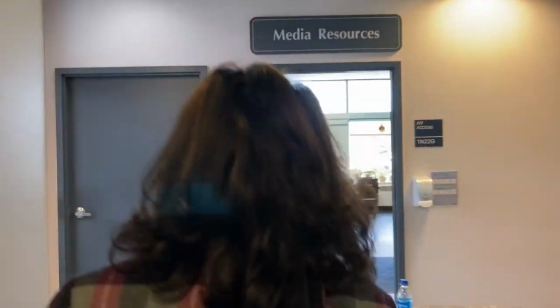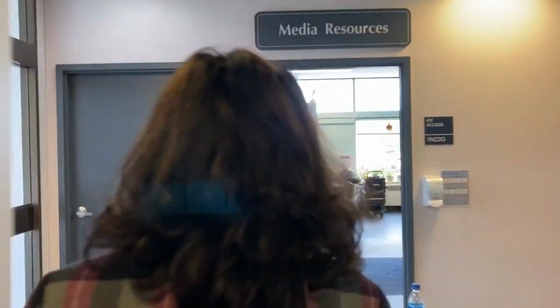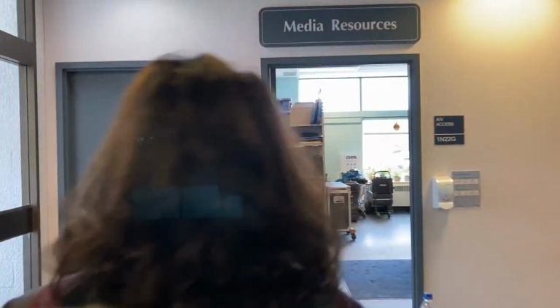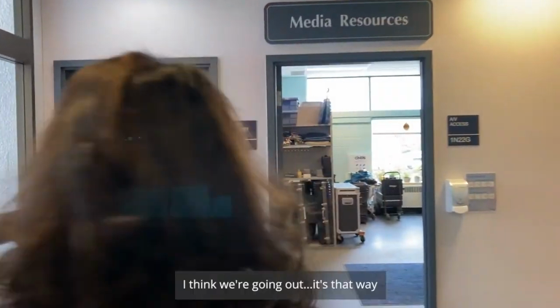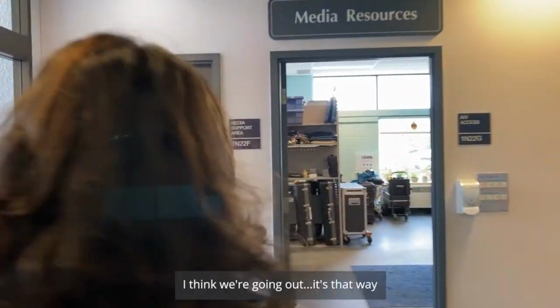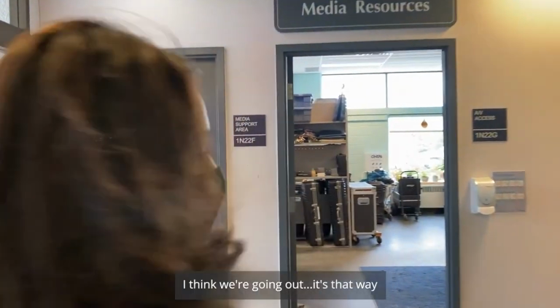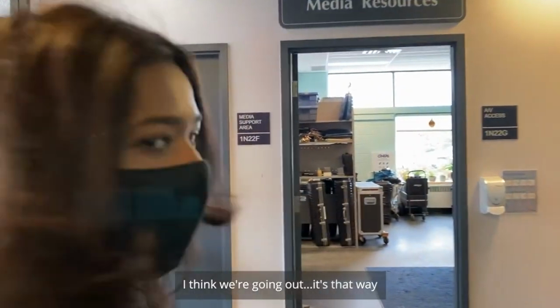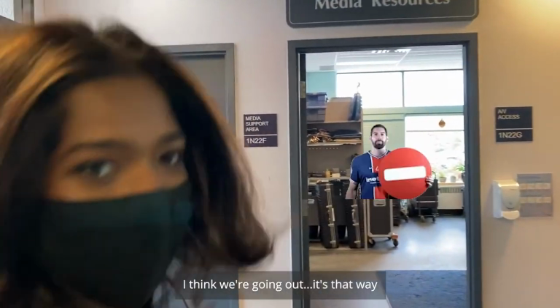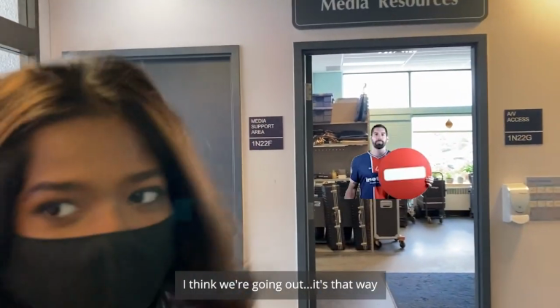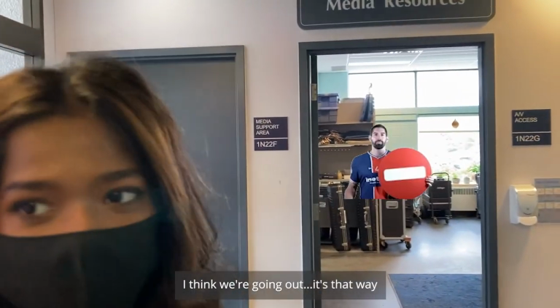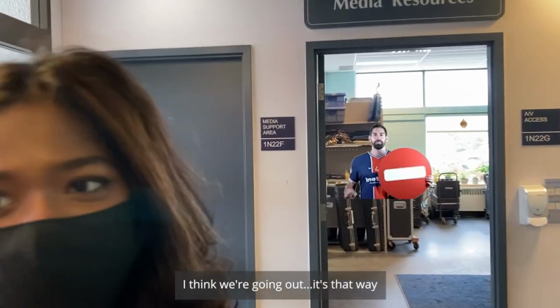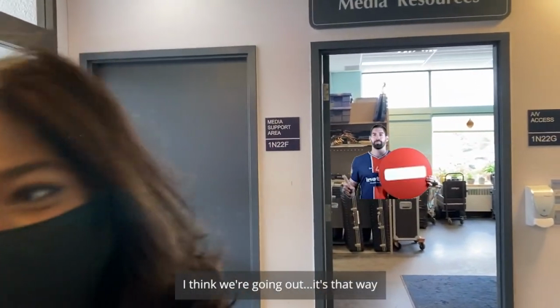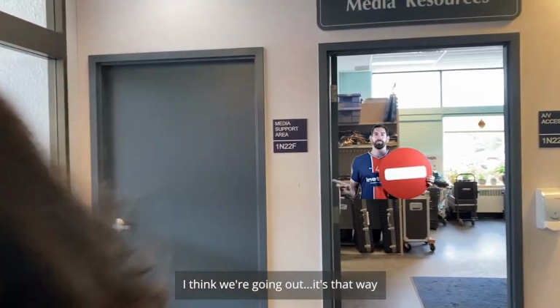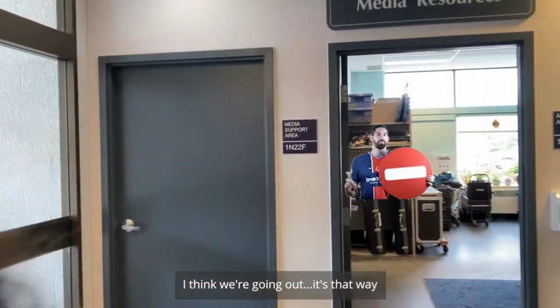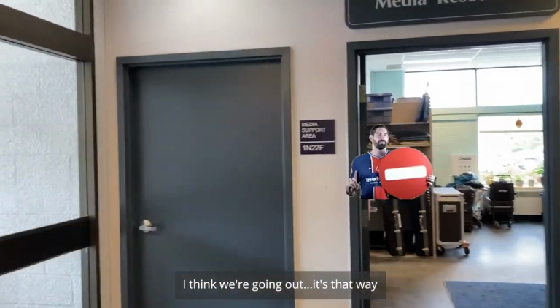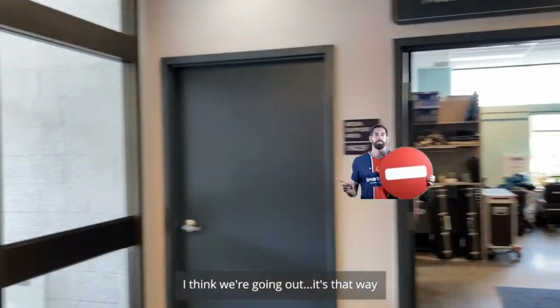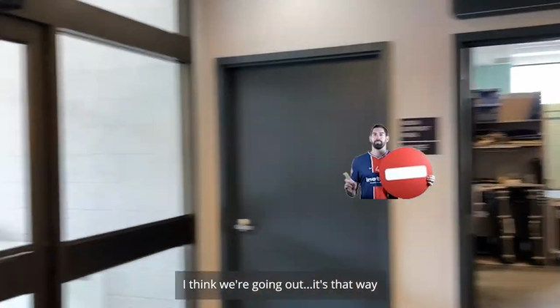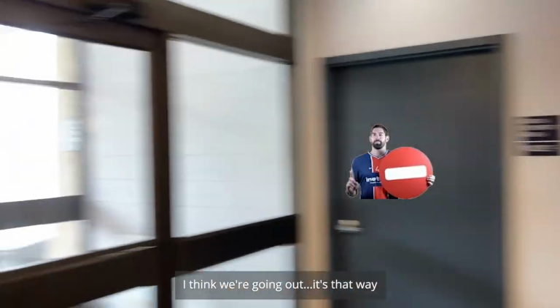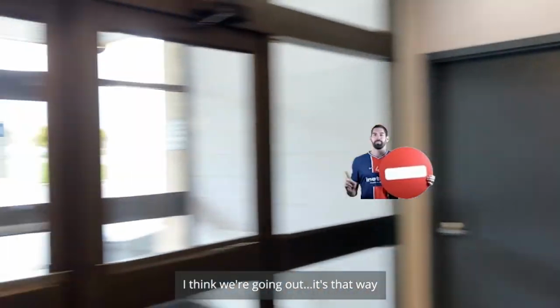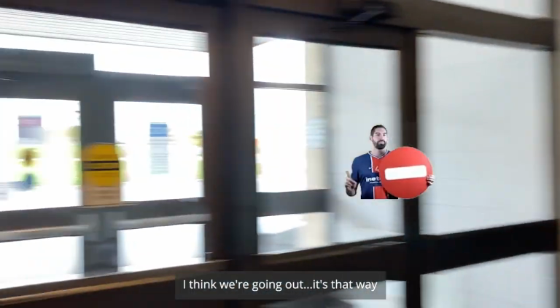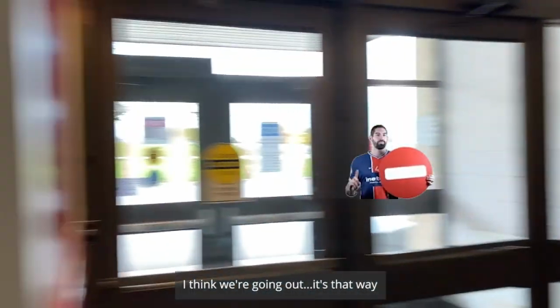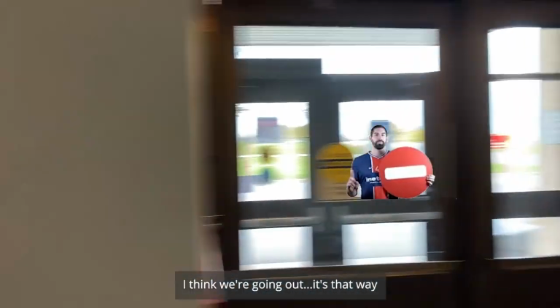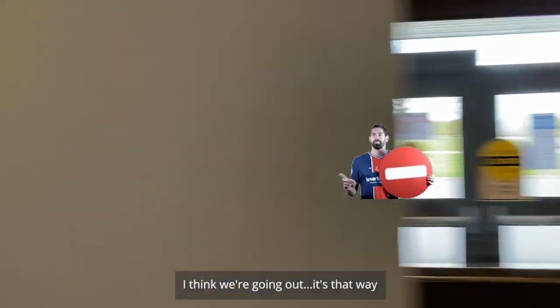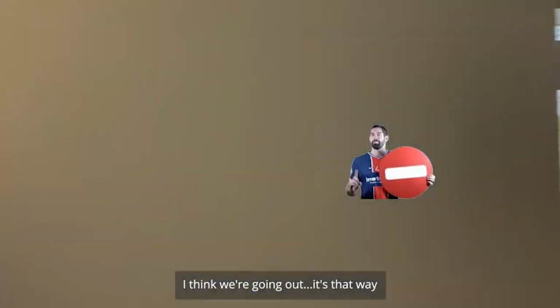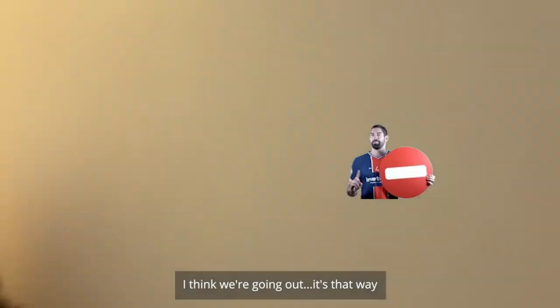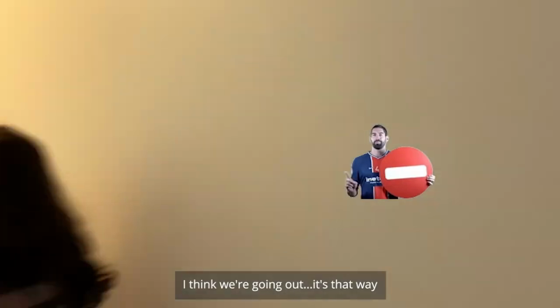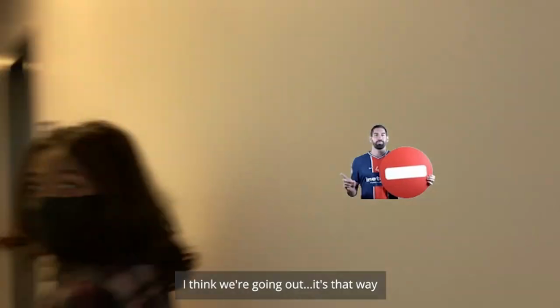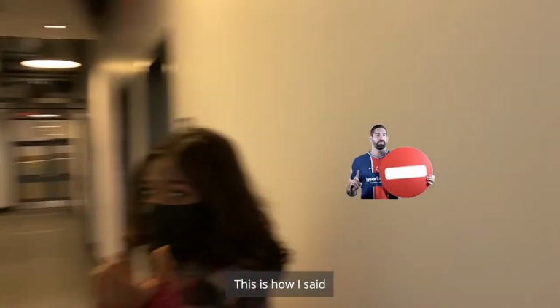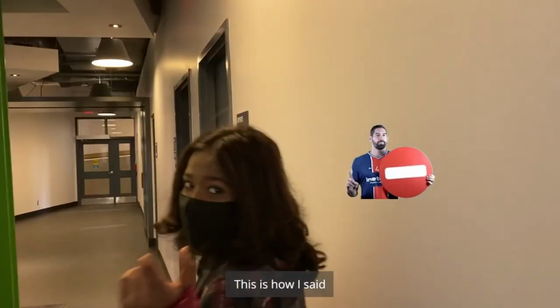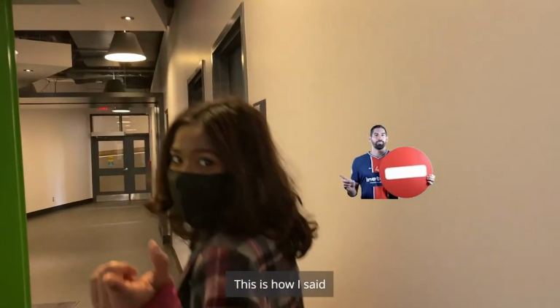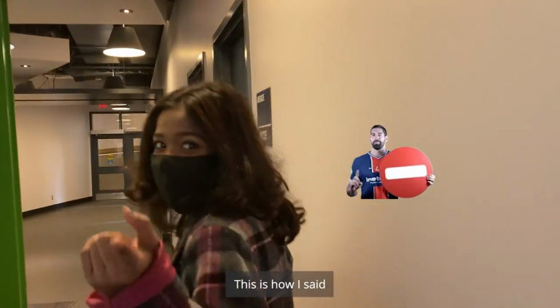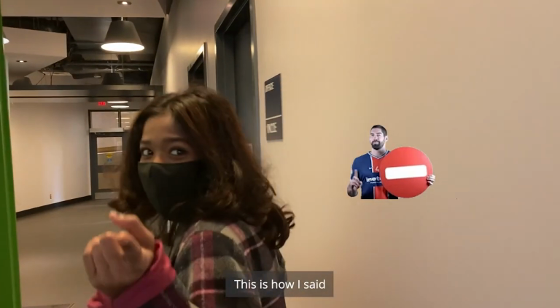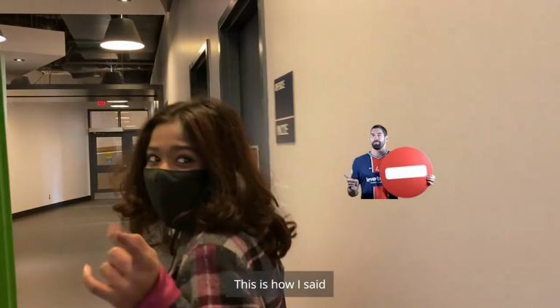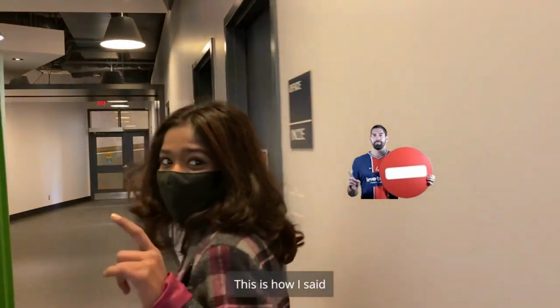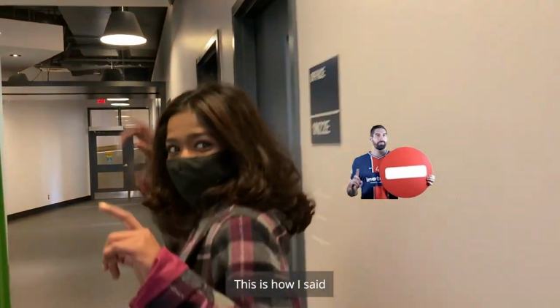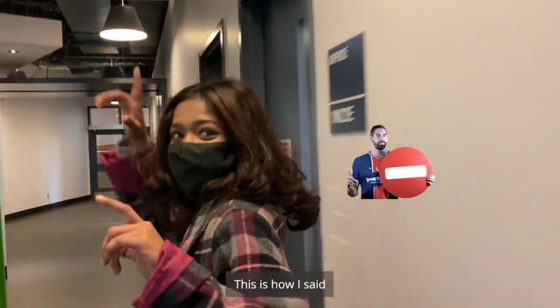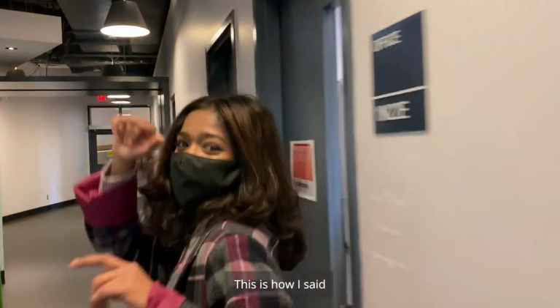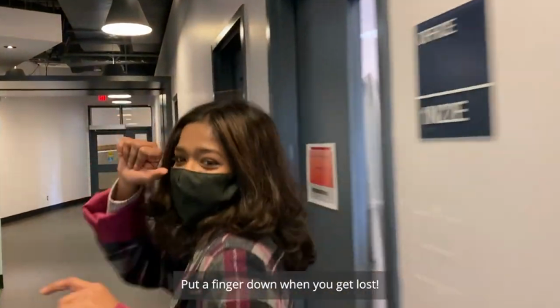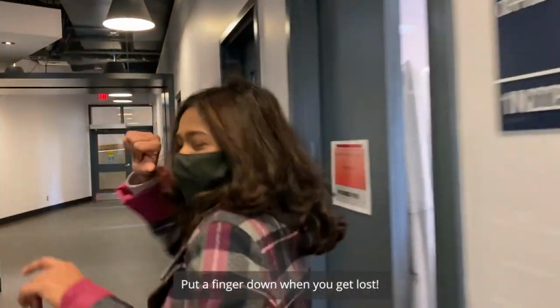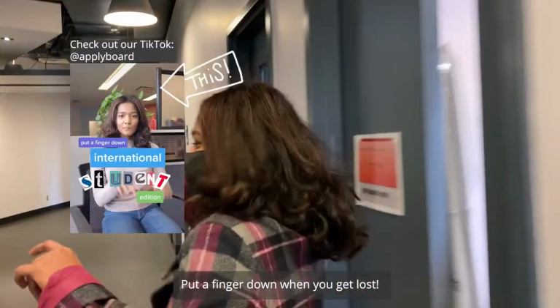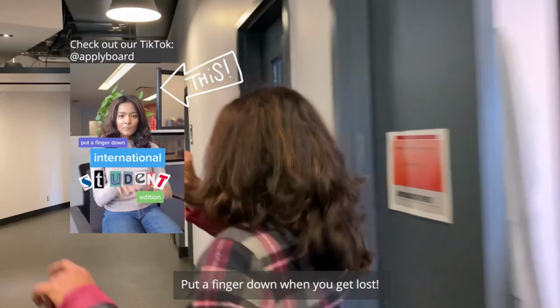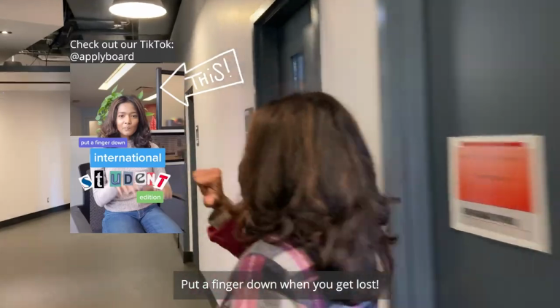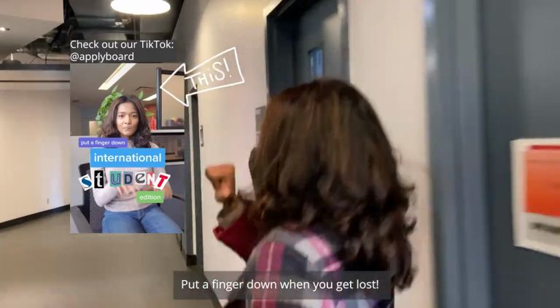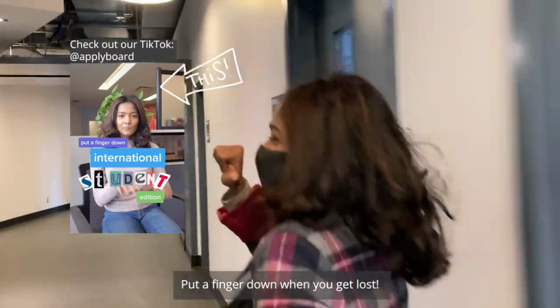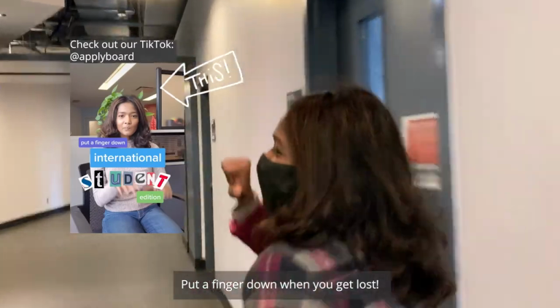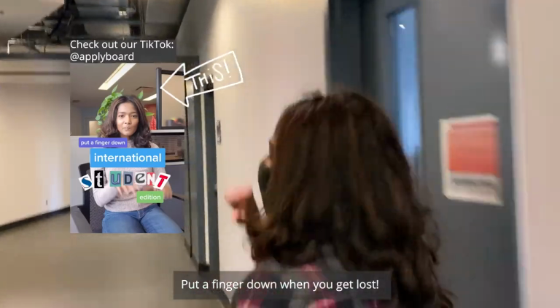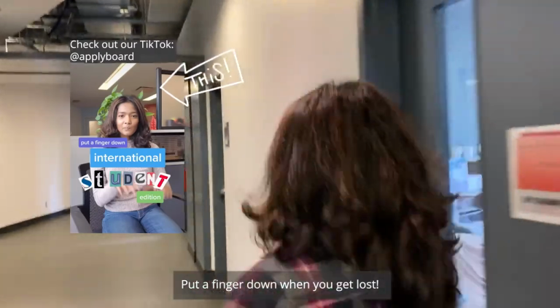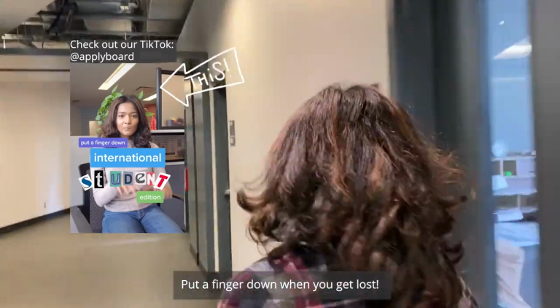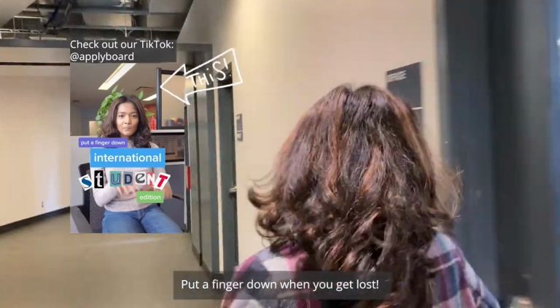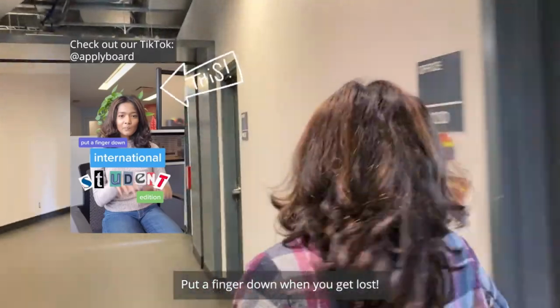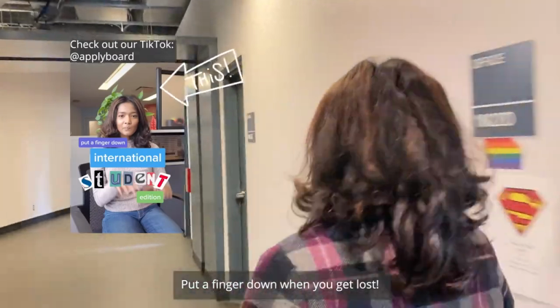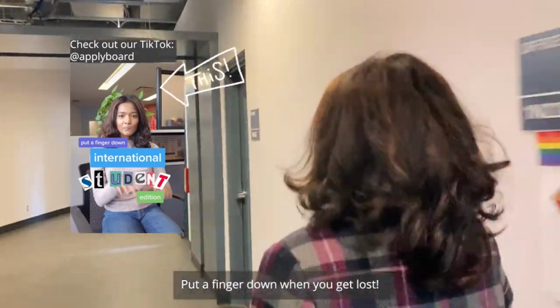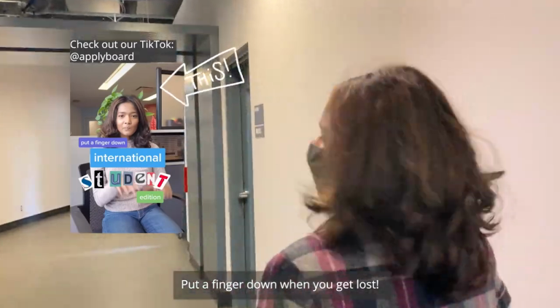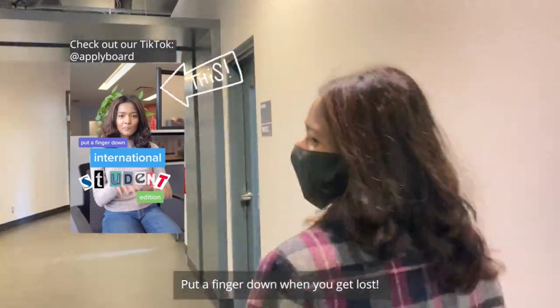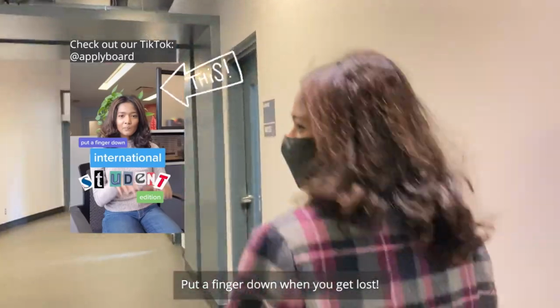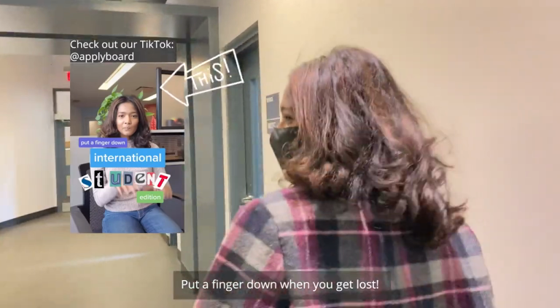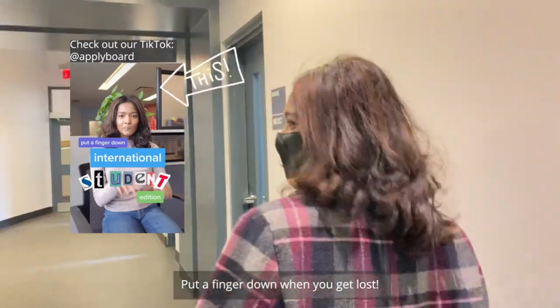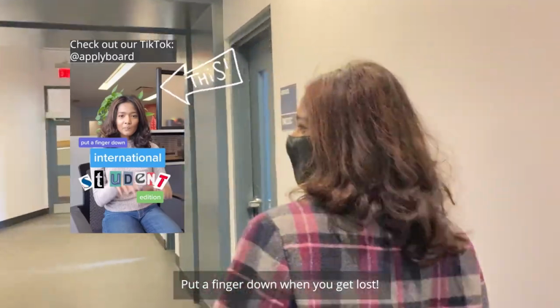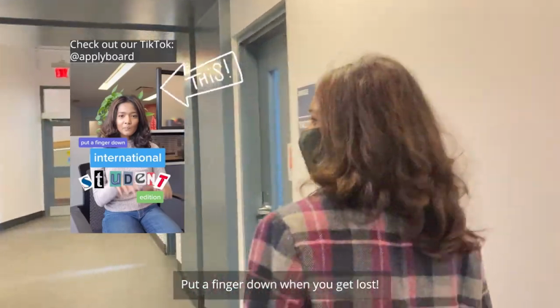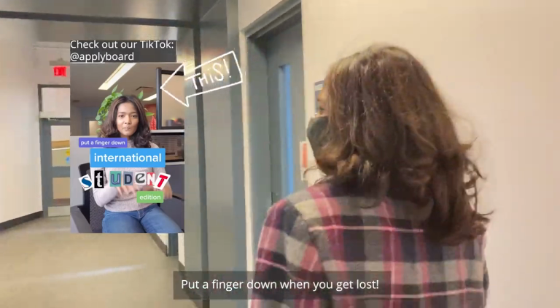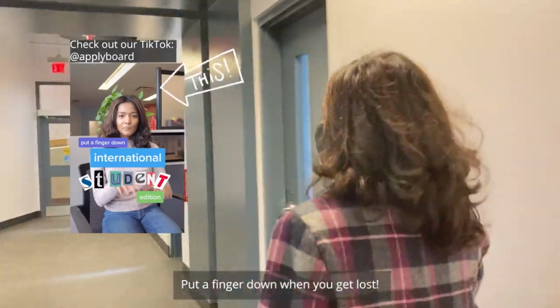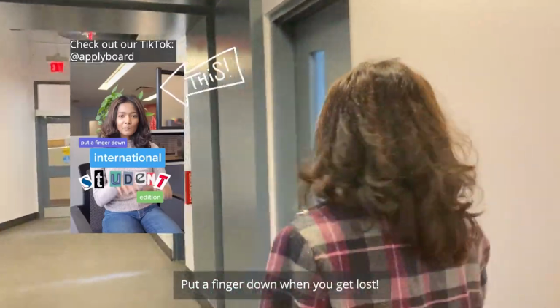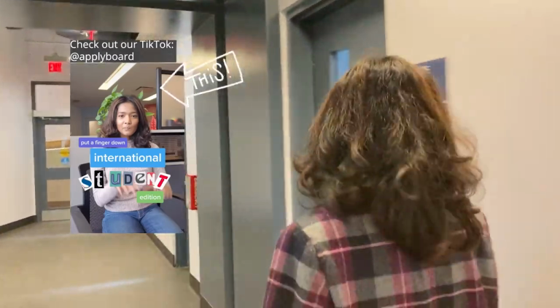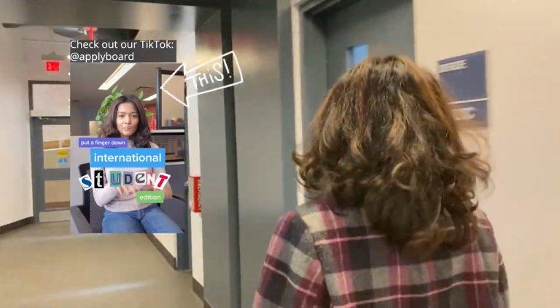I think we're going out that way. This is how I said you don't put your finger down when you get lost. I'm fine, I'm fine.